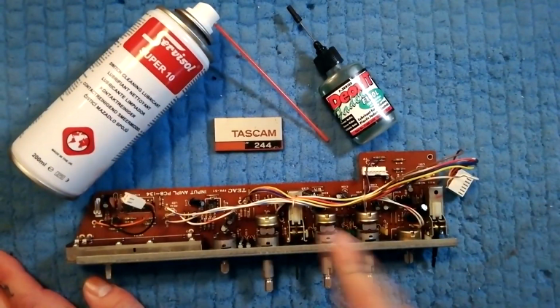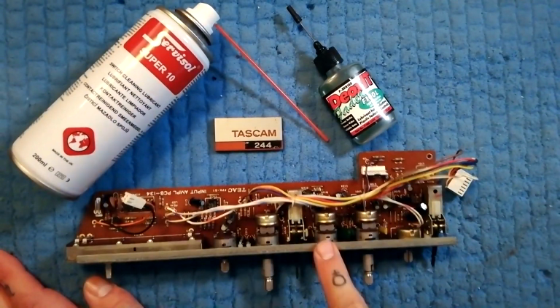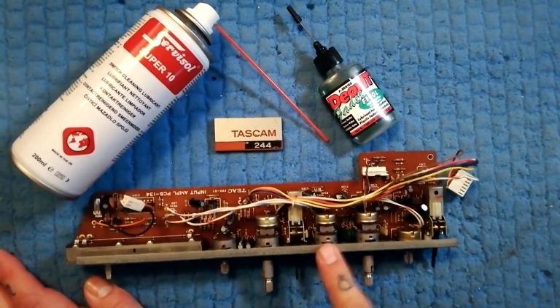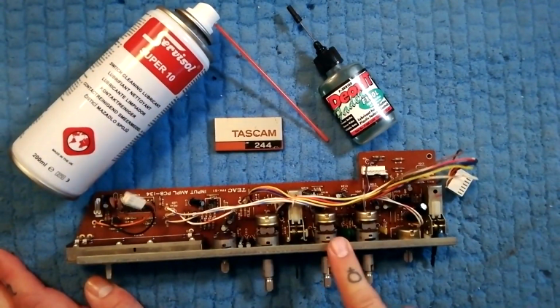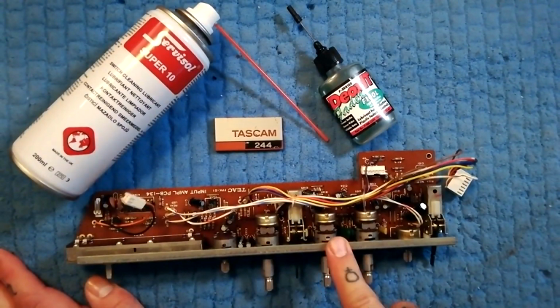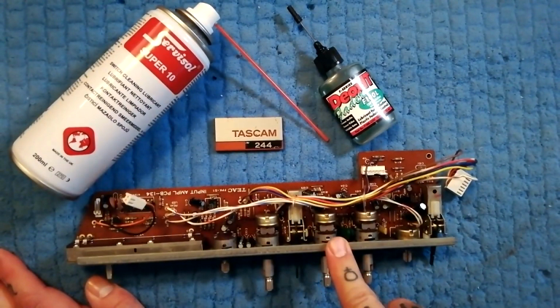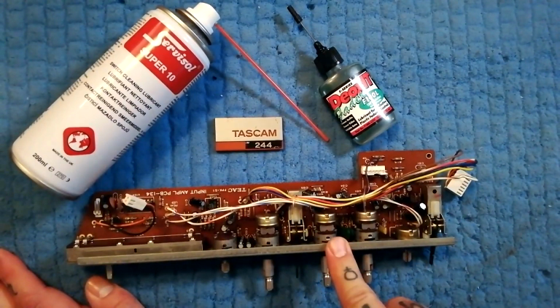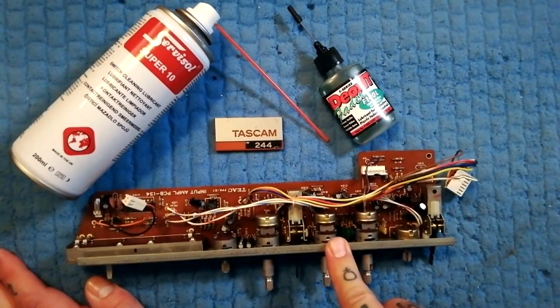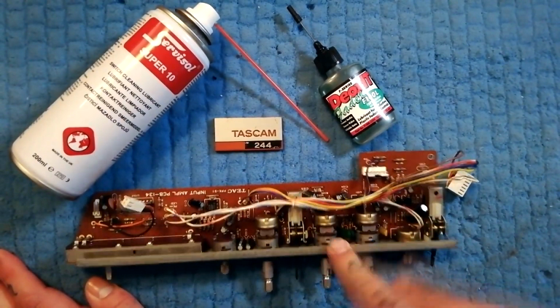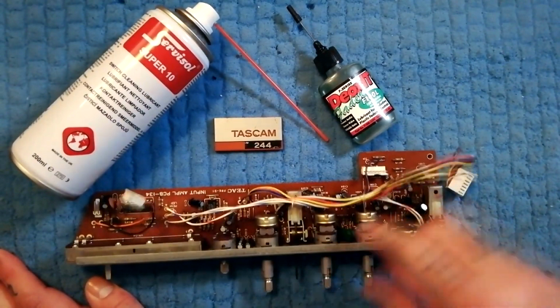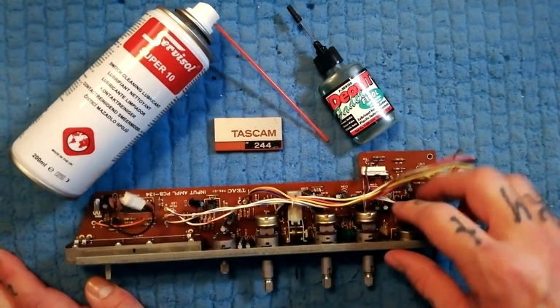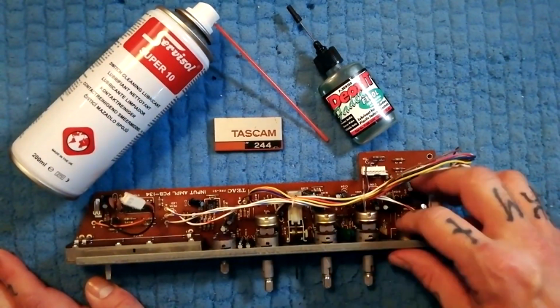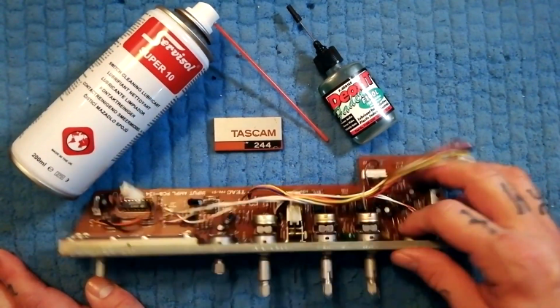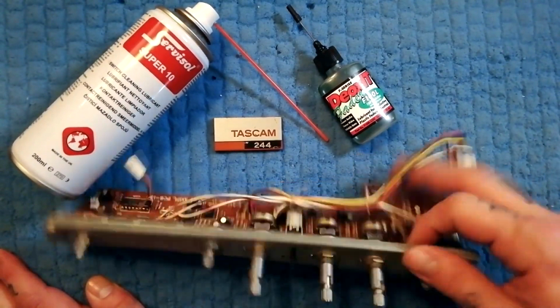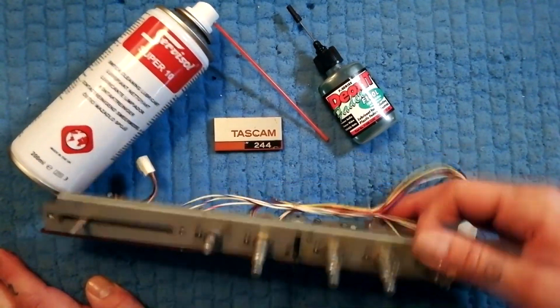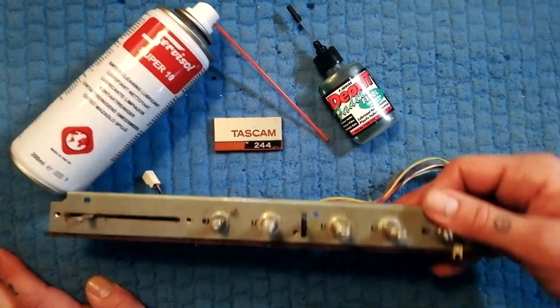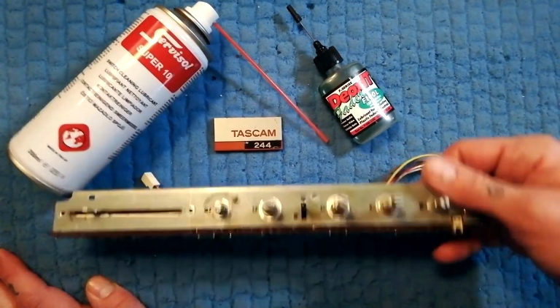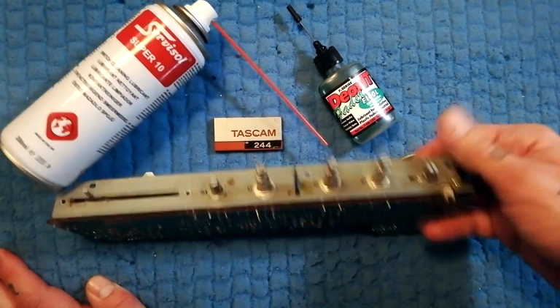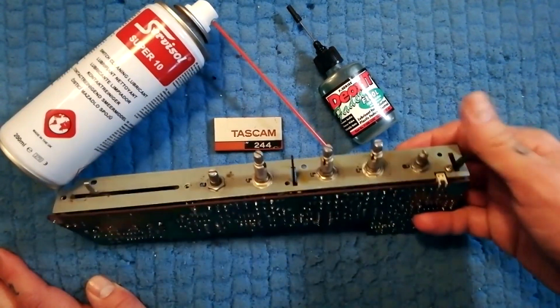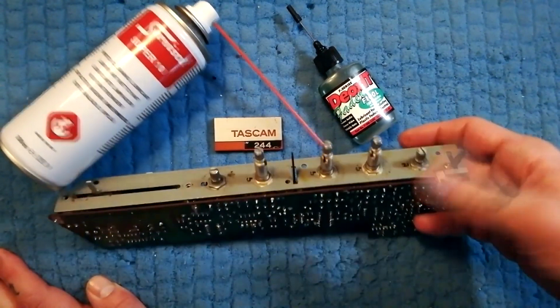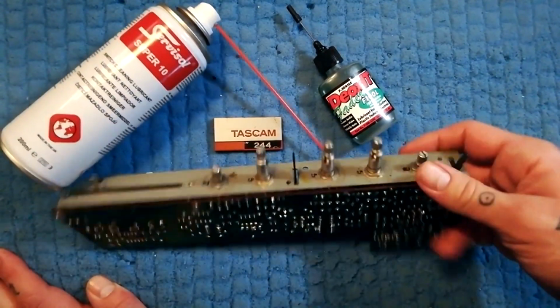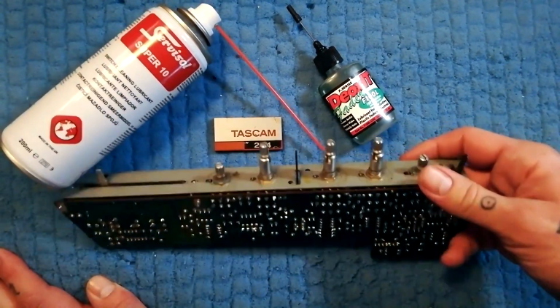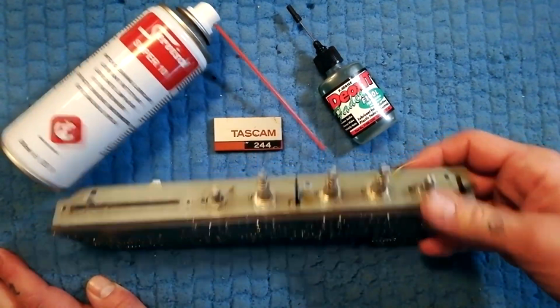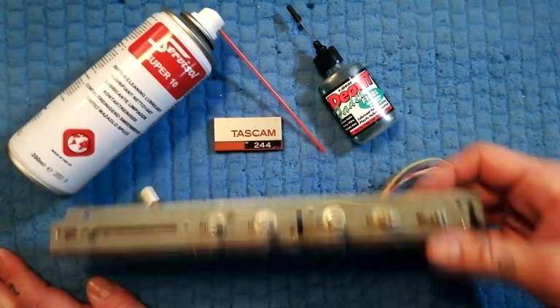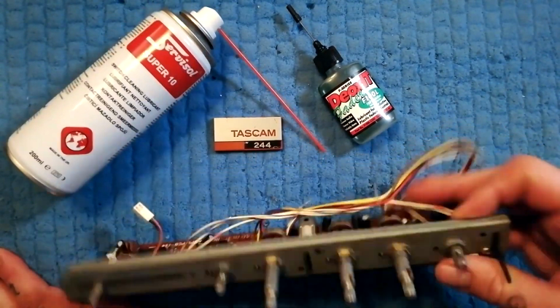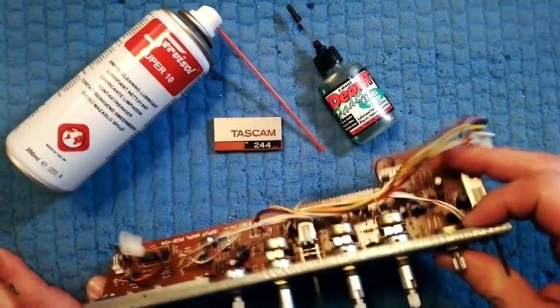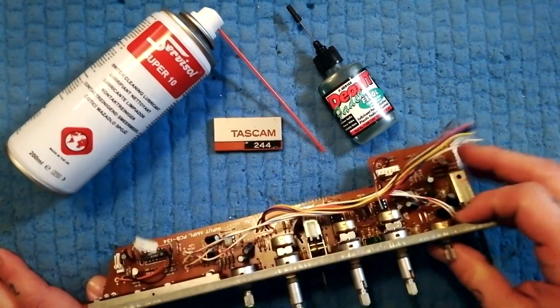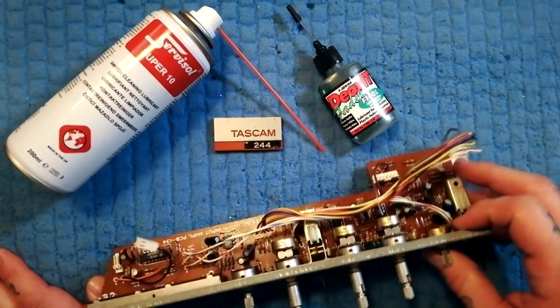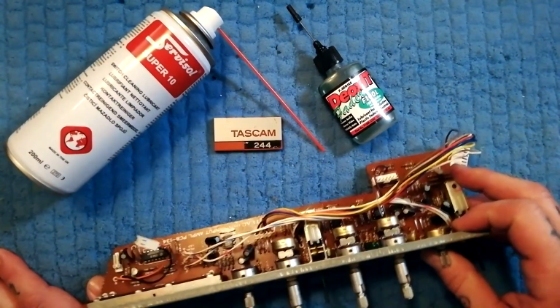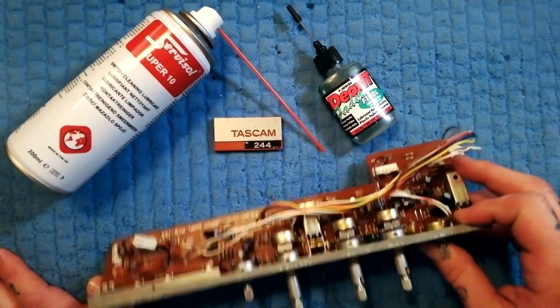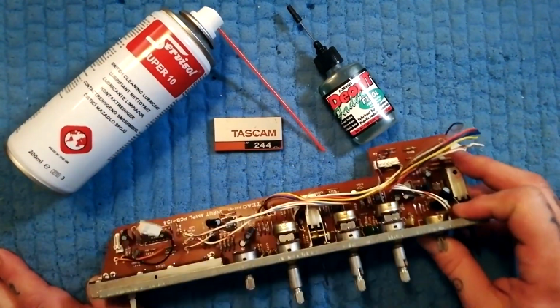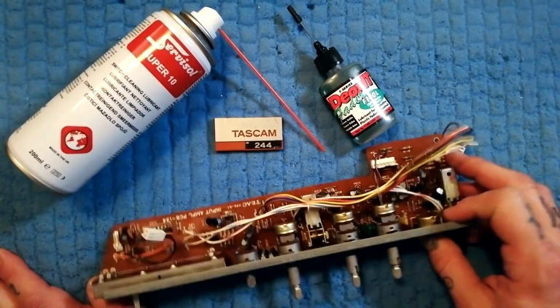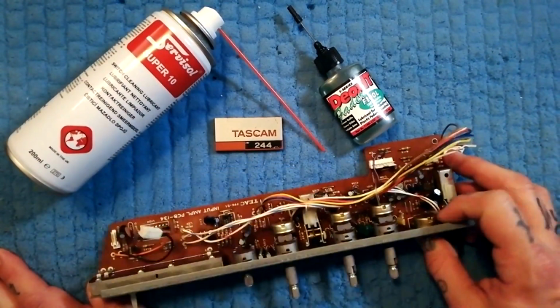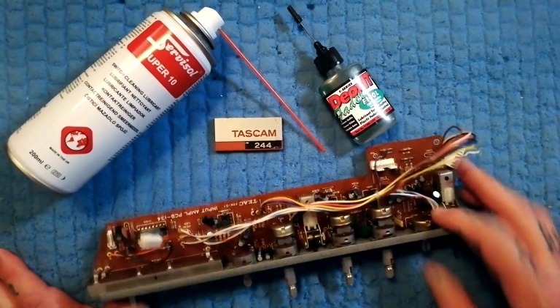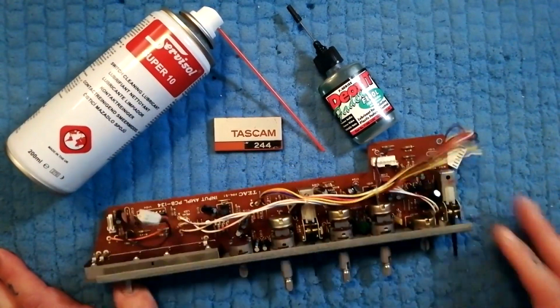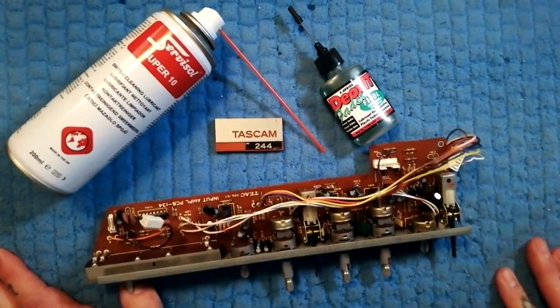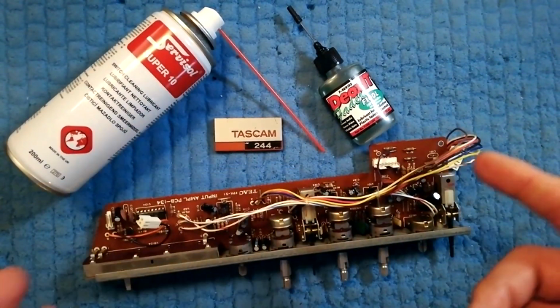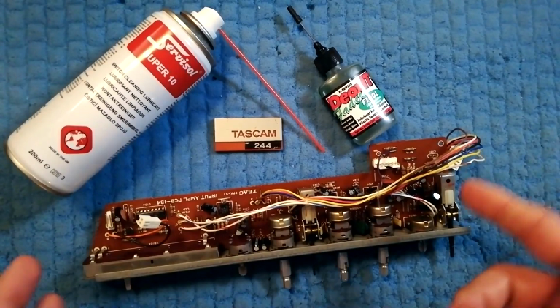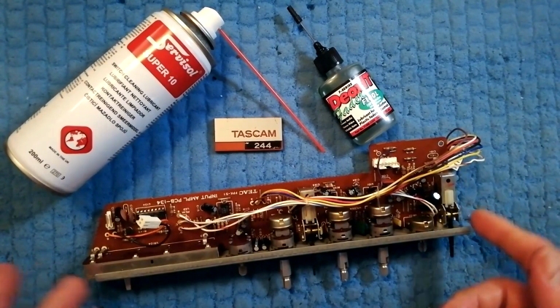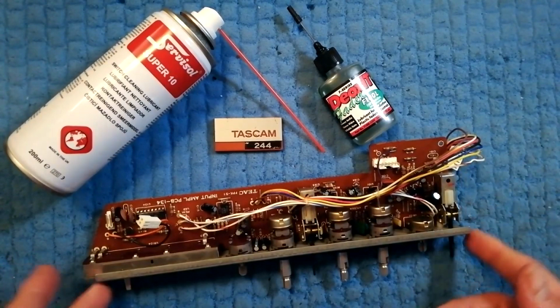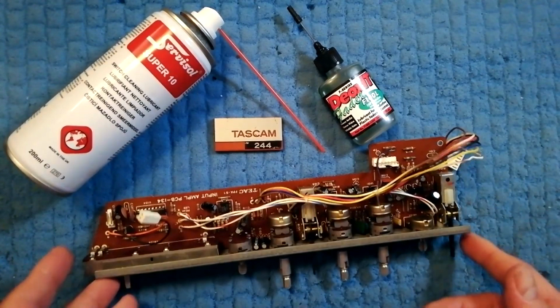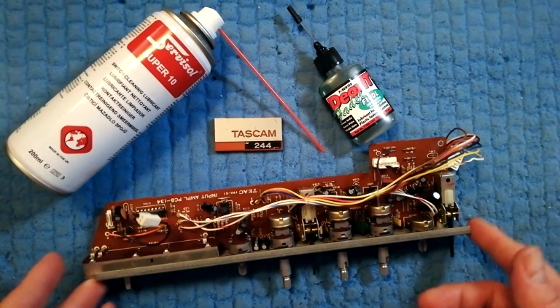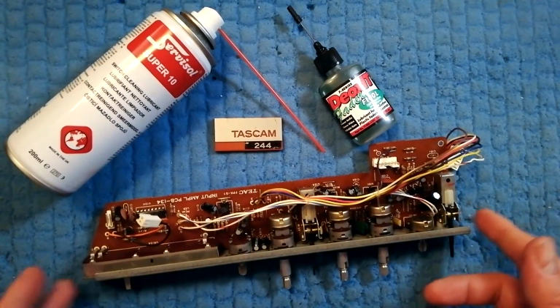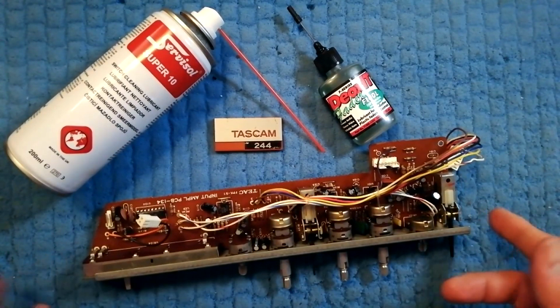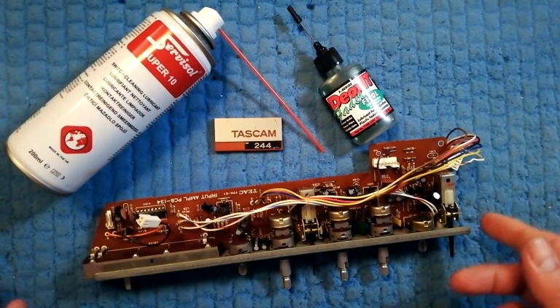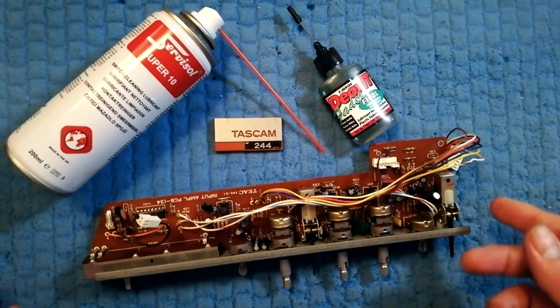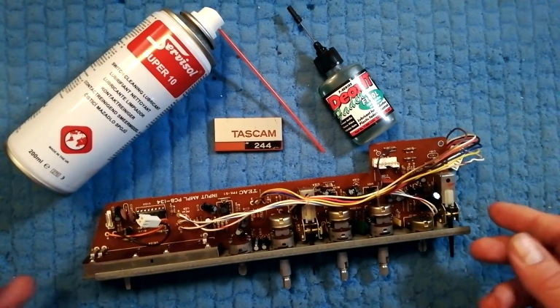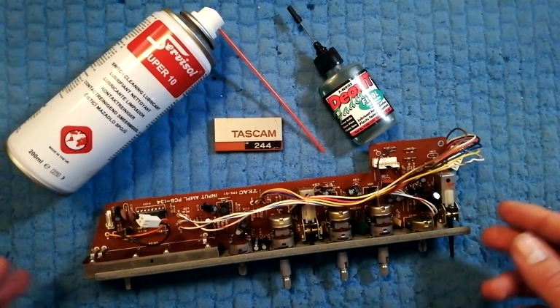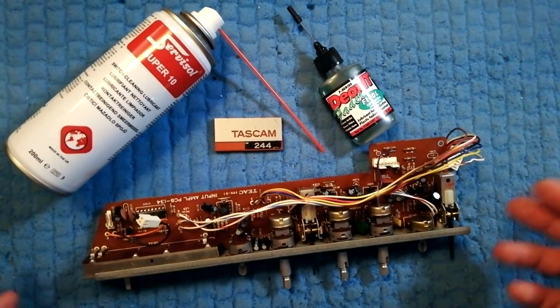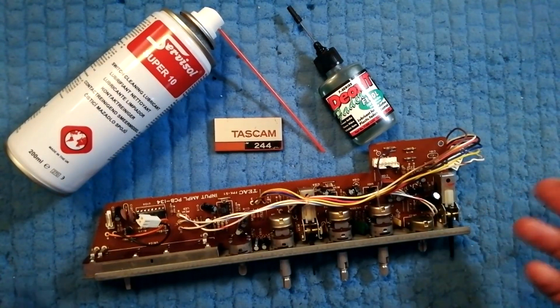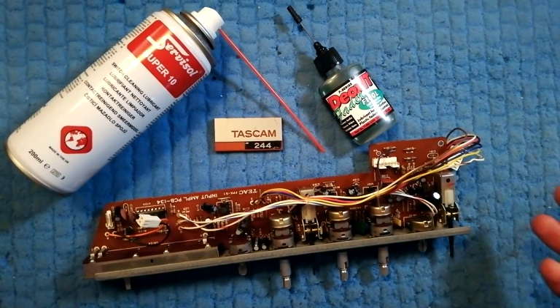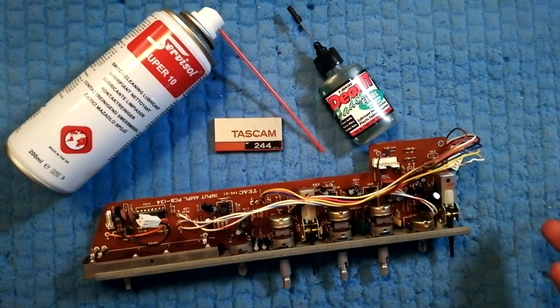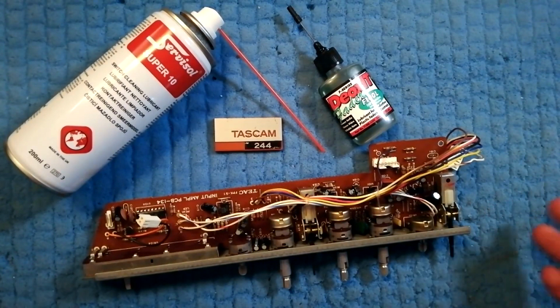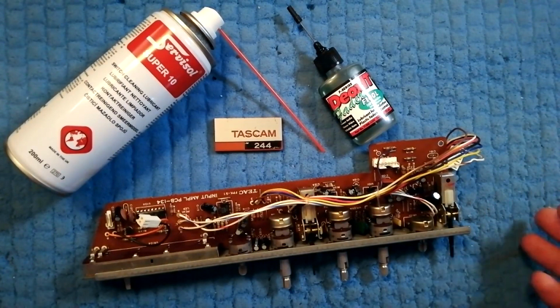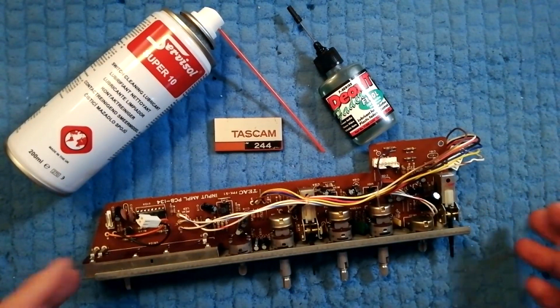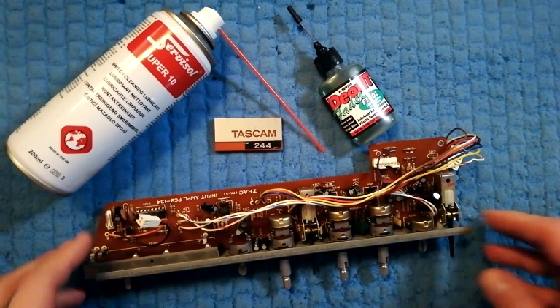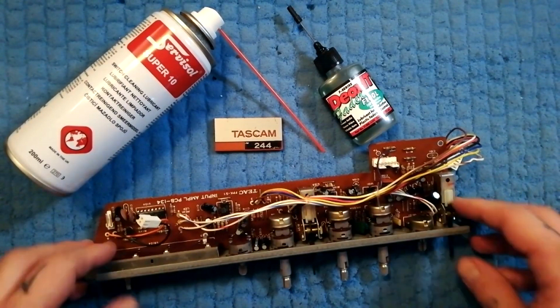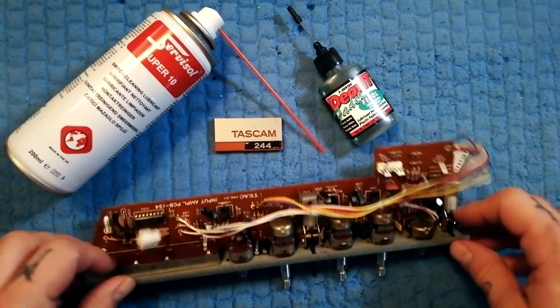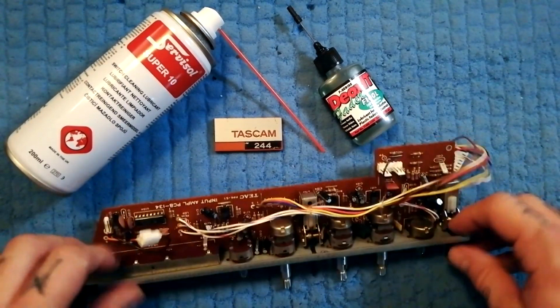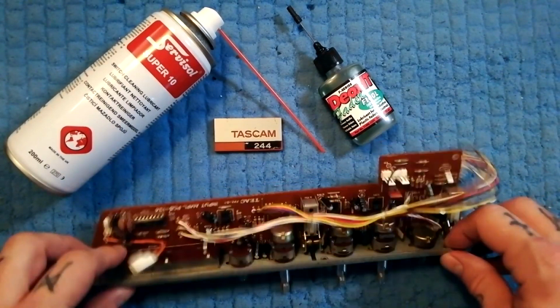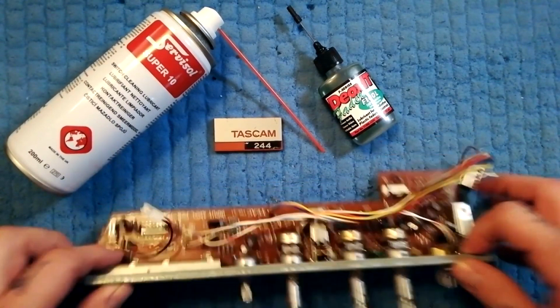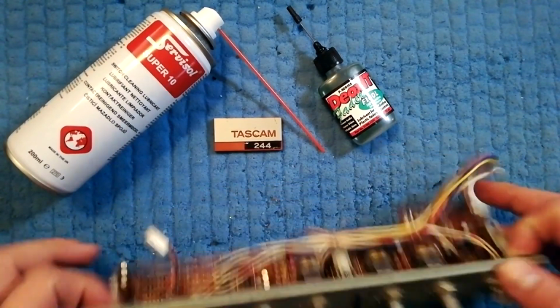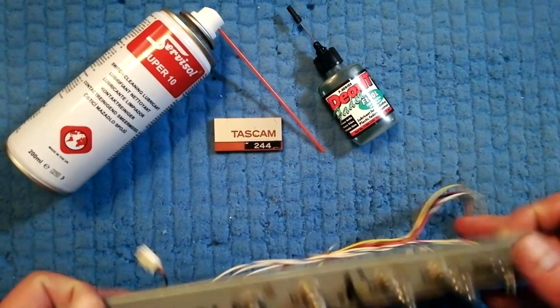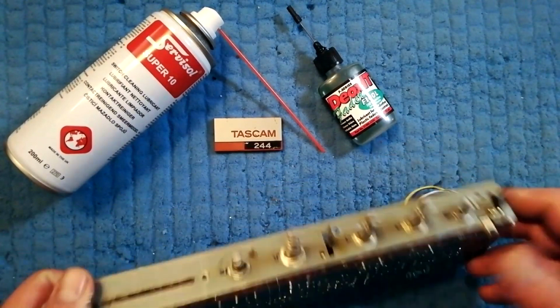Let's clean a mixer strip from a Tascam 244. There's a light and a hardcore version of this.